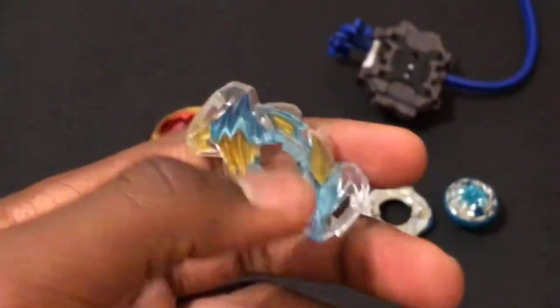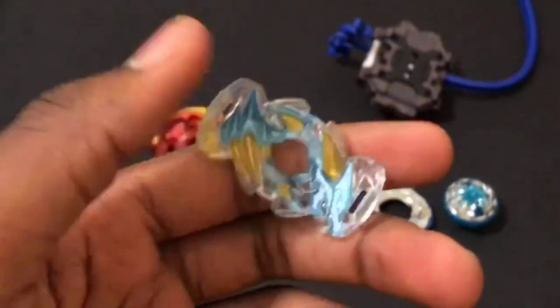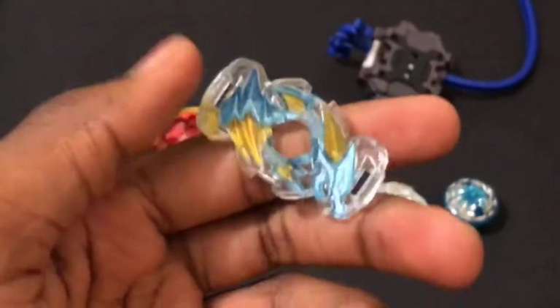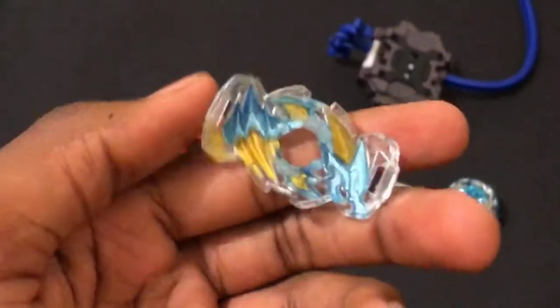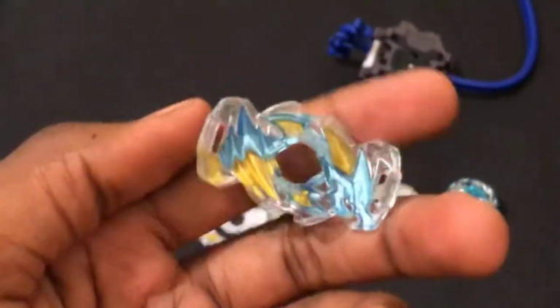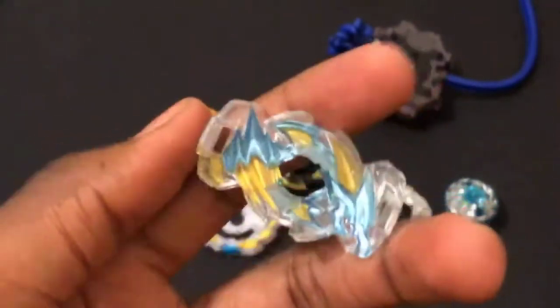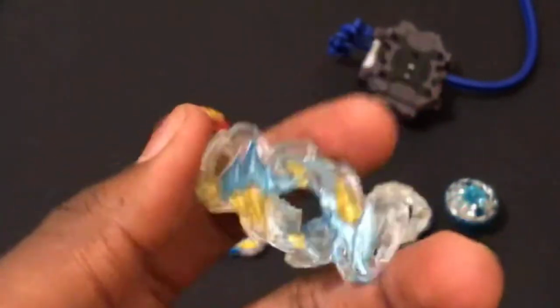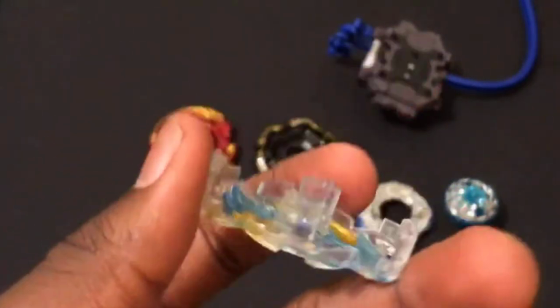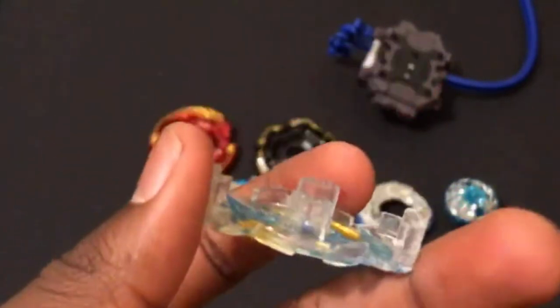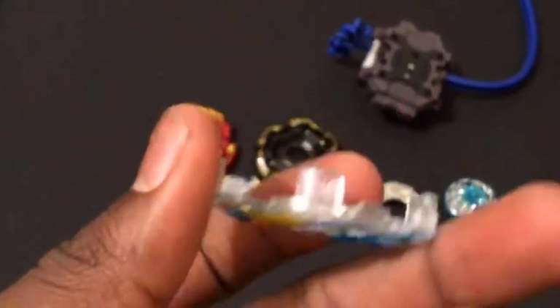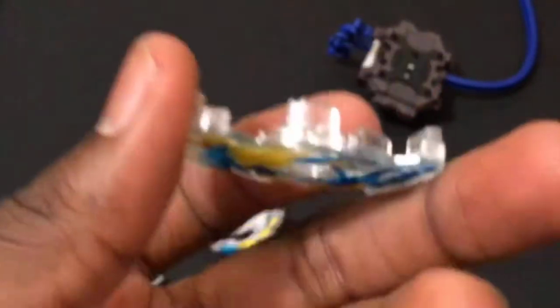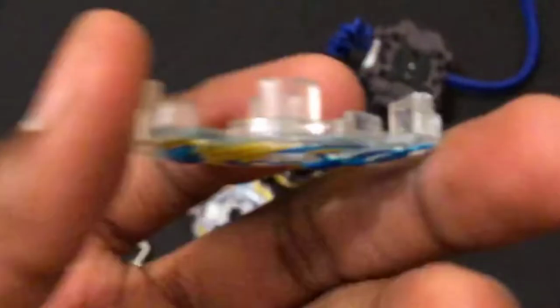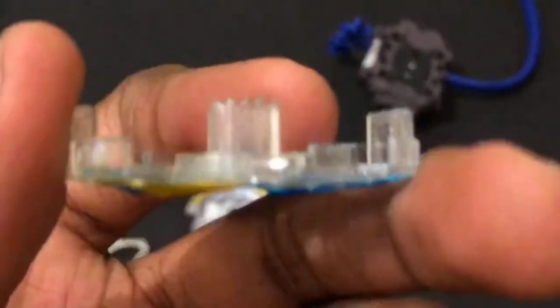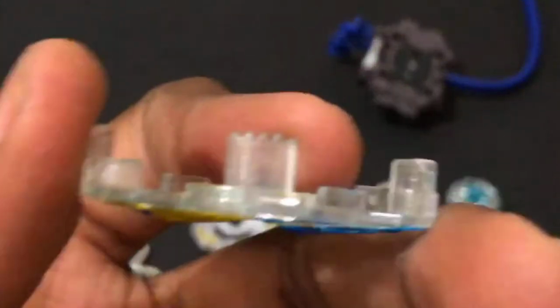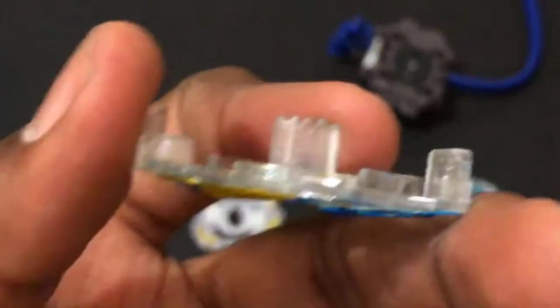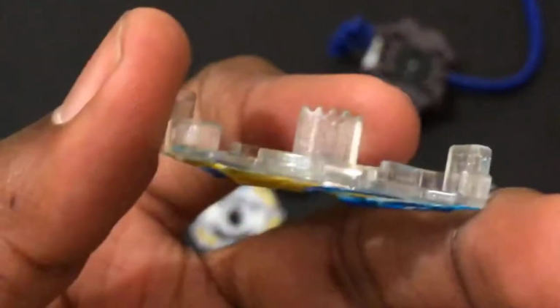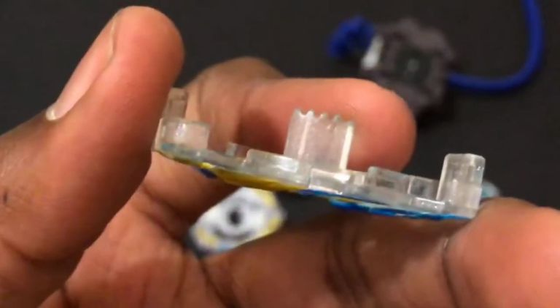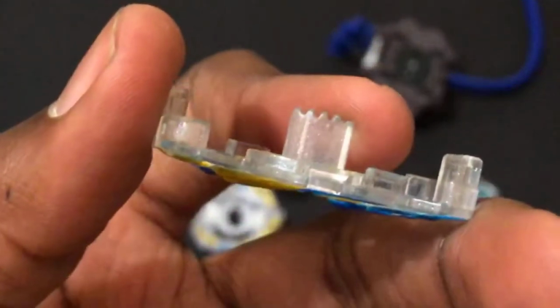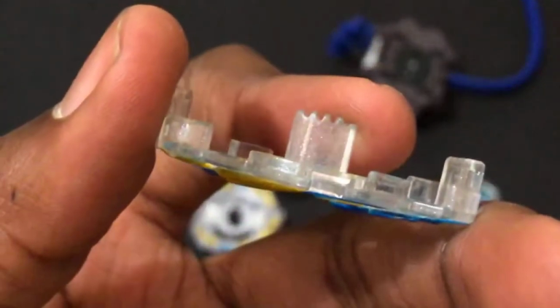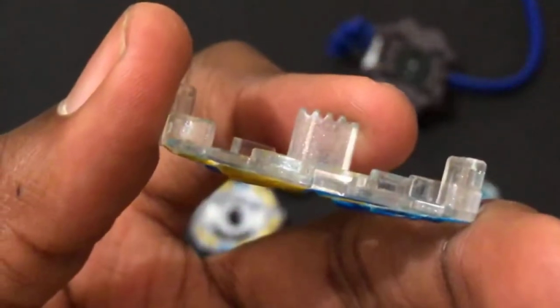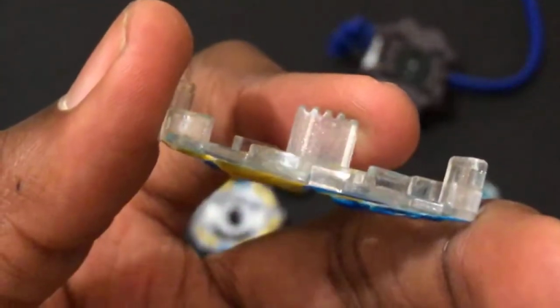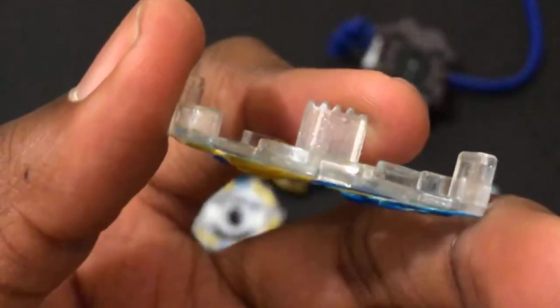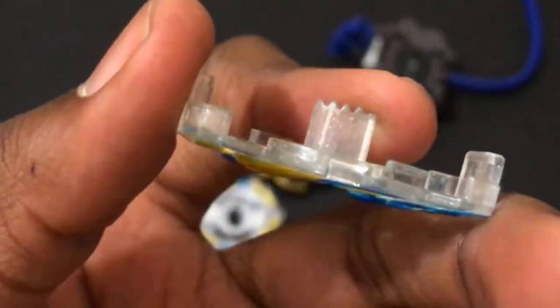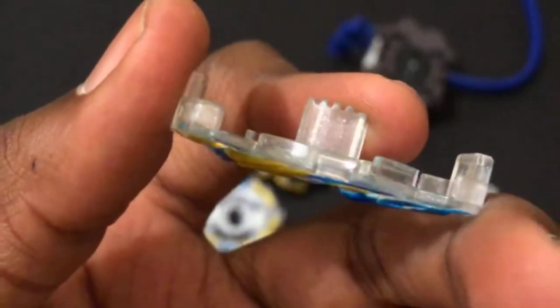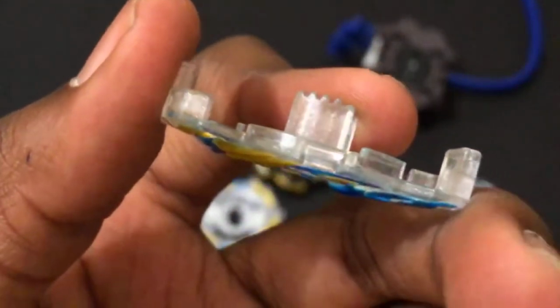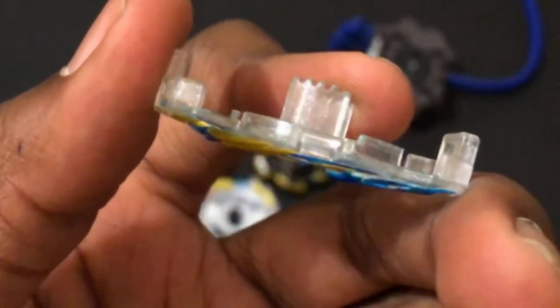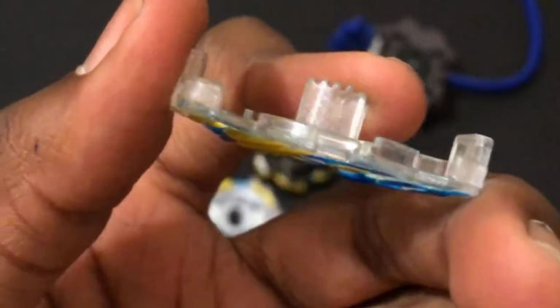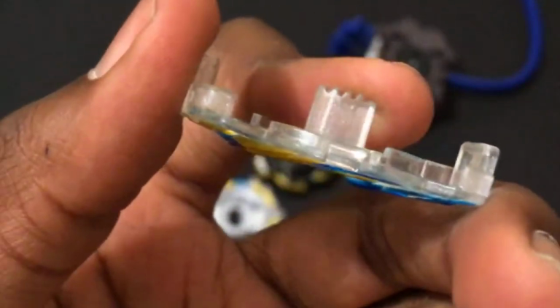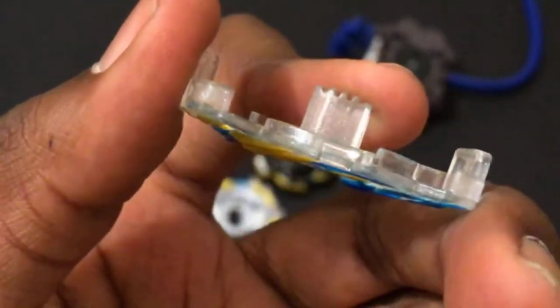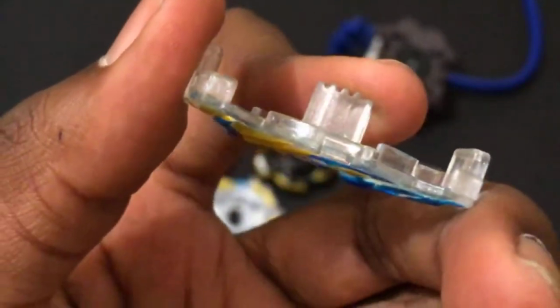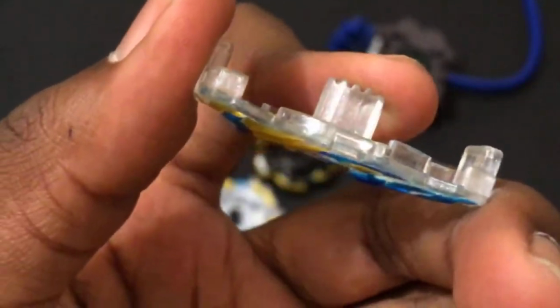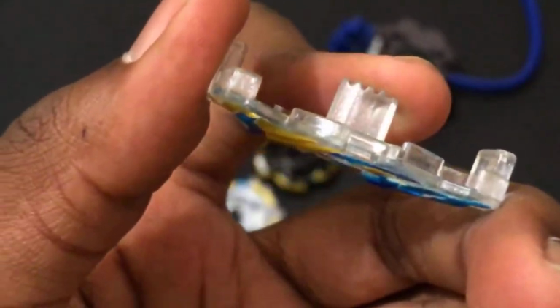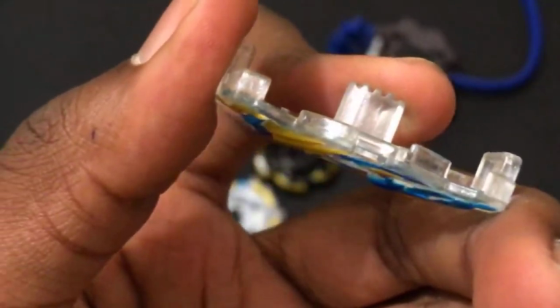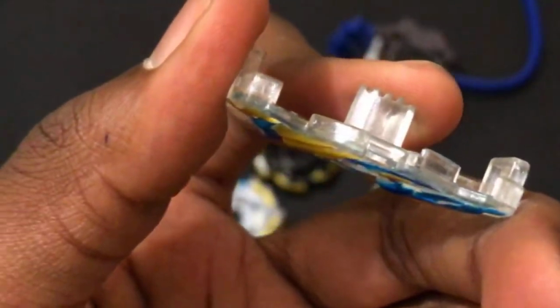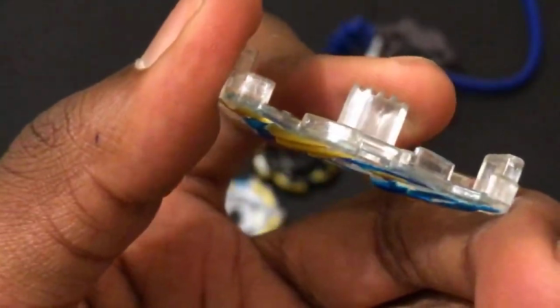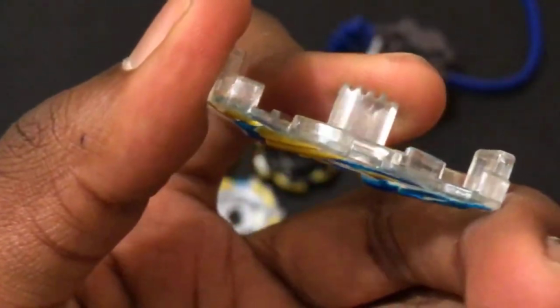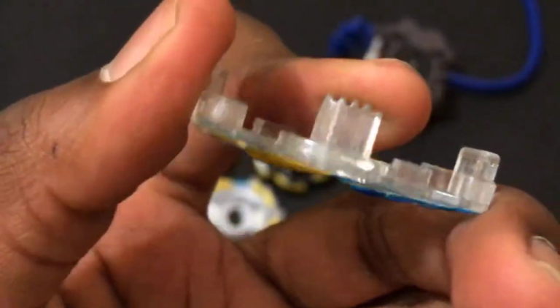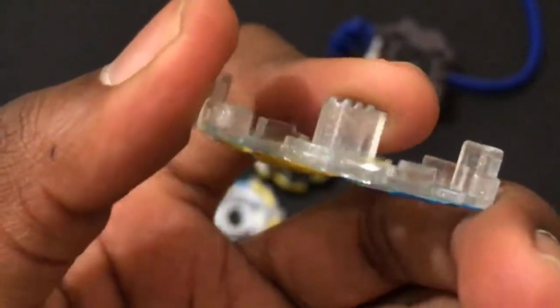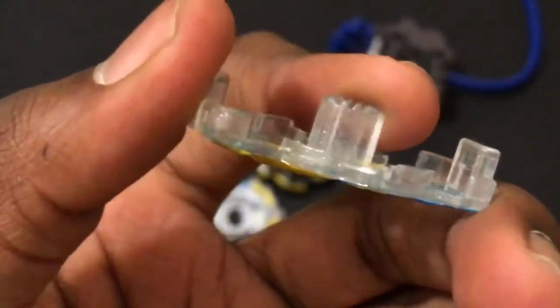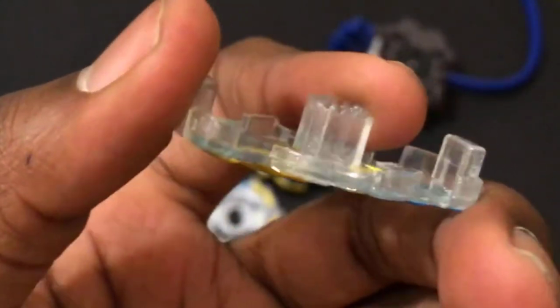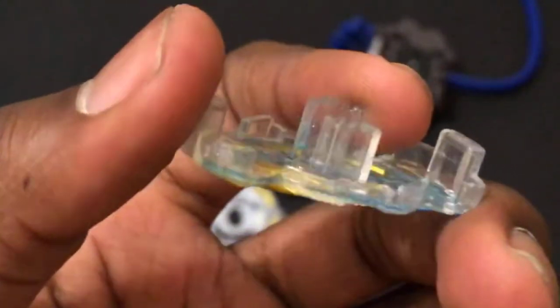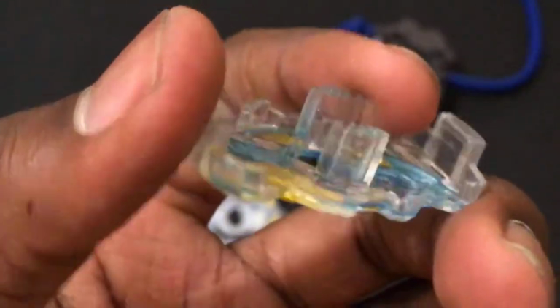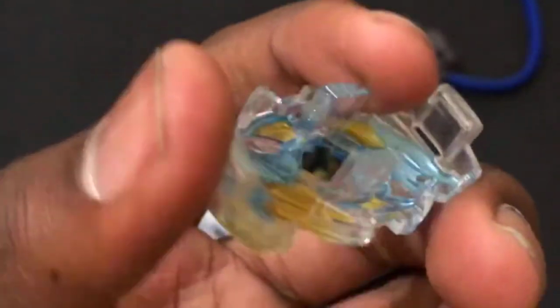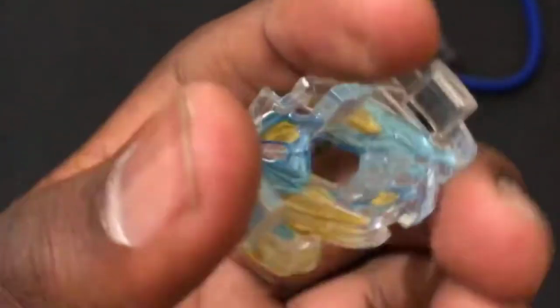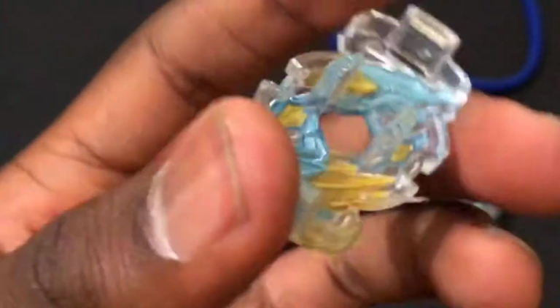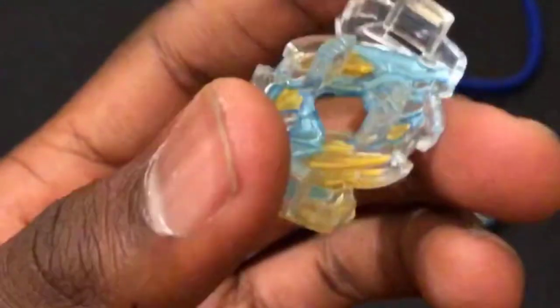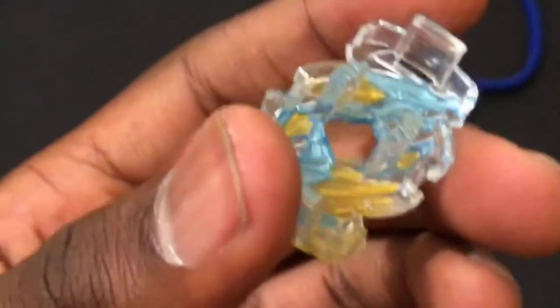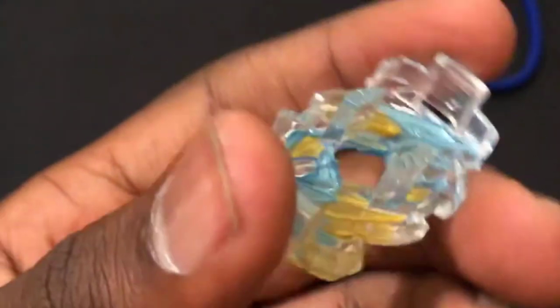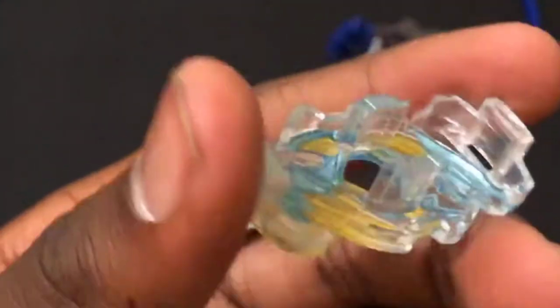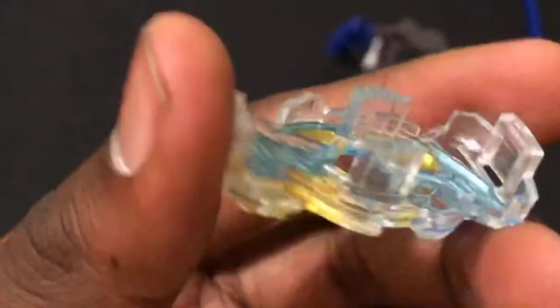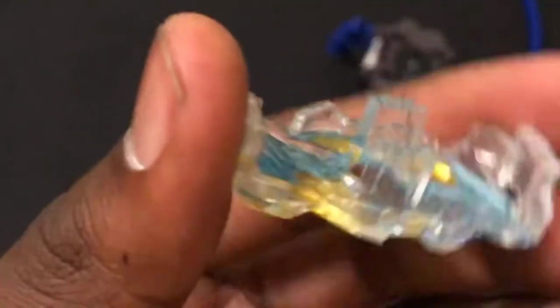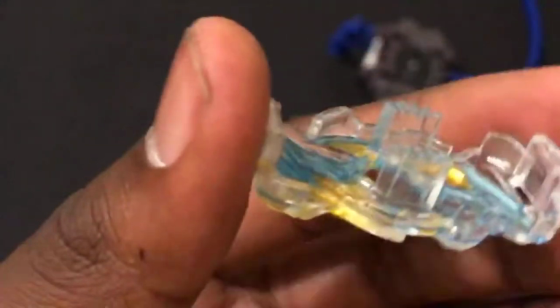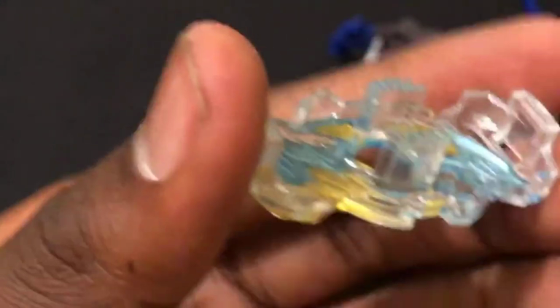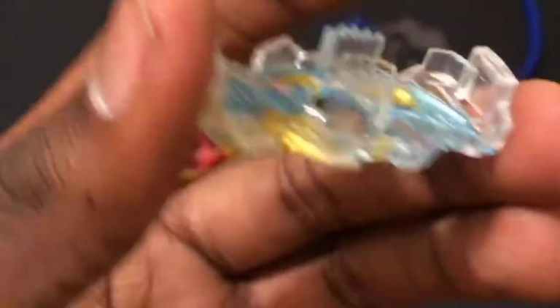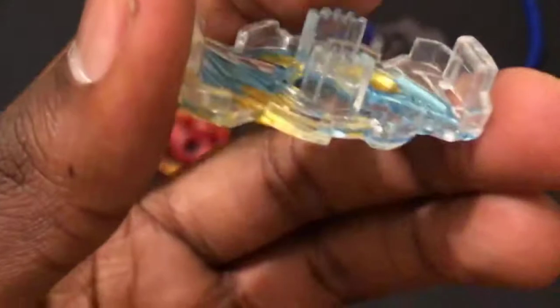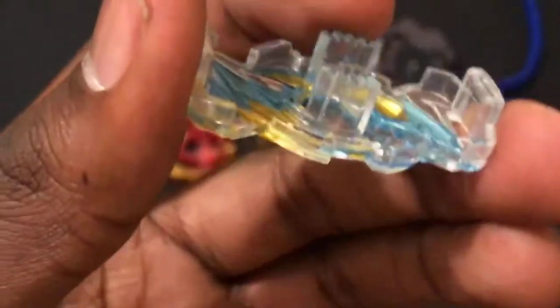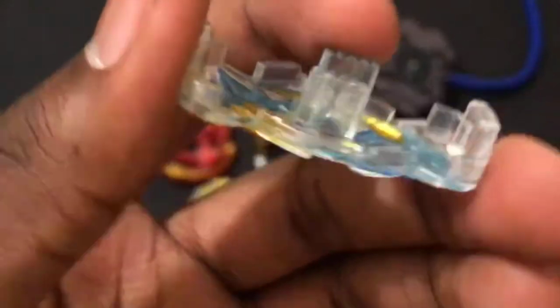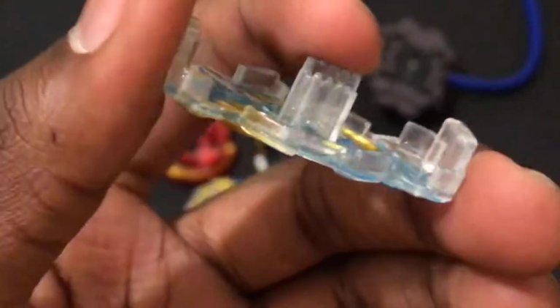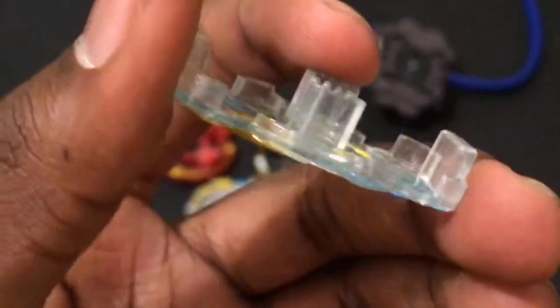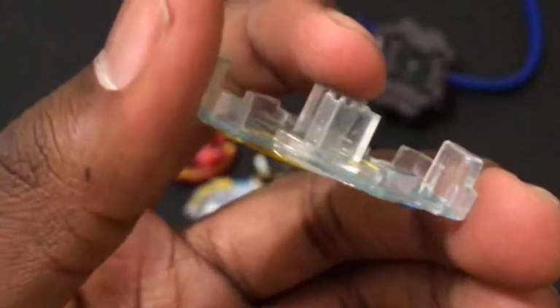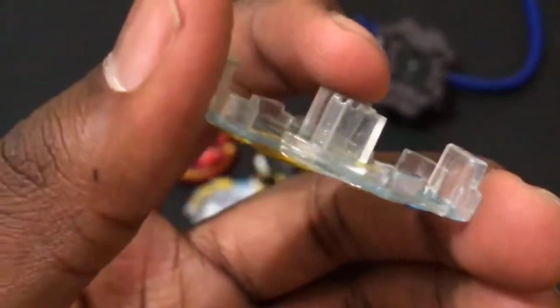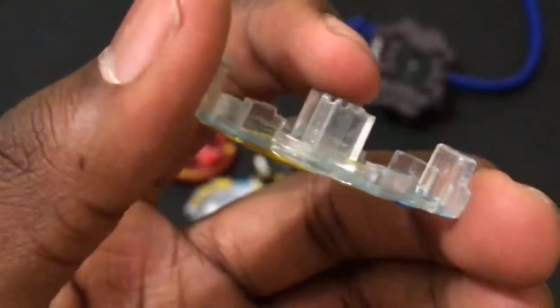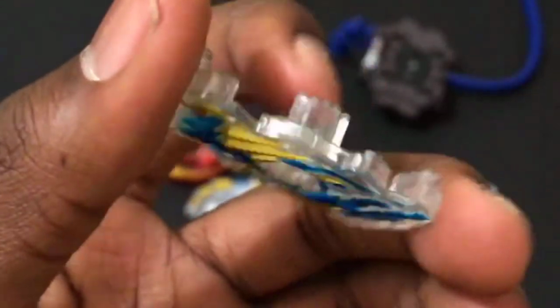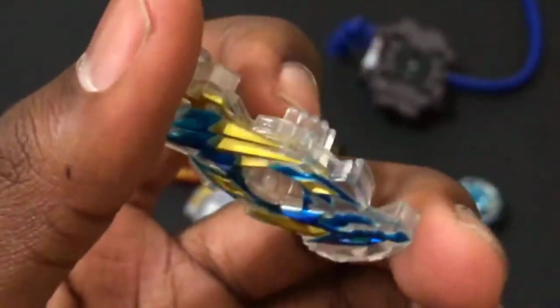Now you have the Dragon gachinko chip — all these things pretty much weigh the same, with the exception of Diabolos. The teeth are good. The gachinko chip is what holds the teeth together and how you launch it. Oh, this video is already 15 minutes.